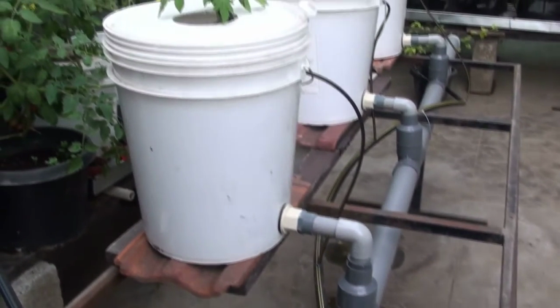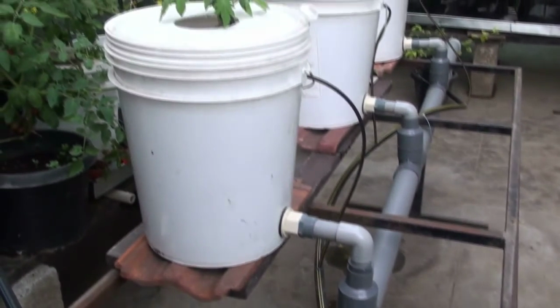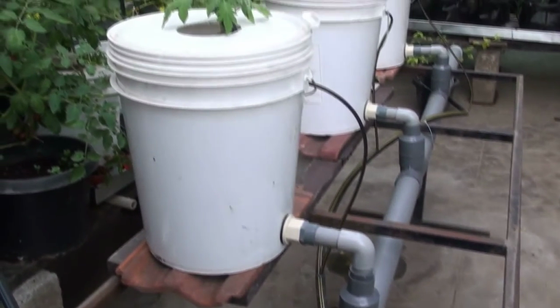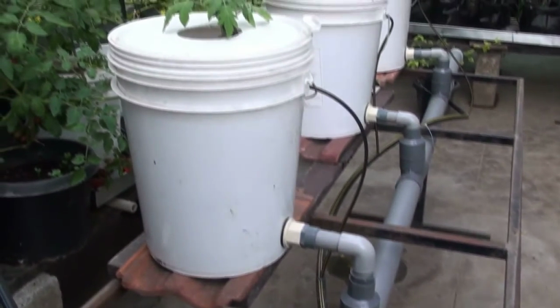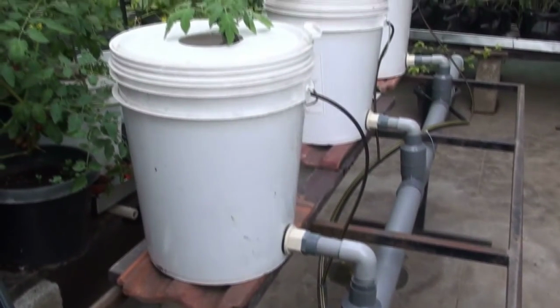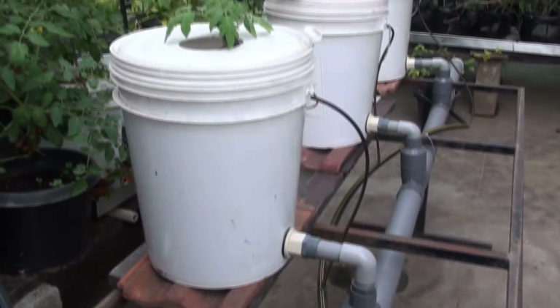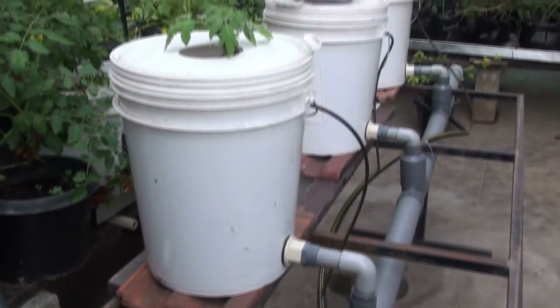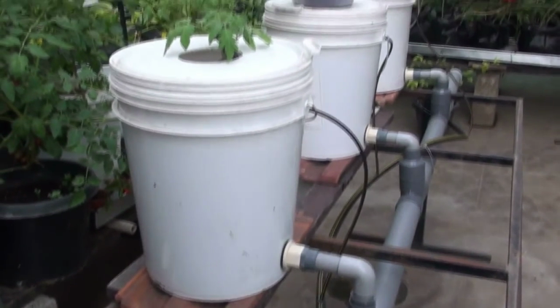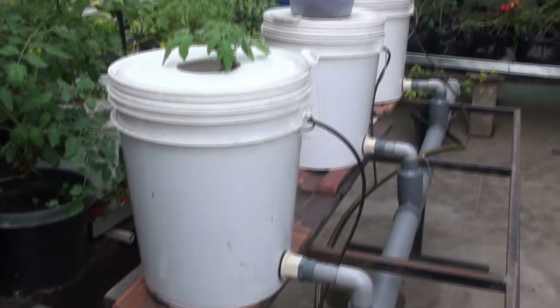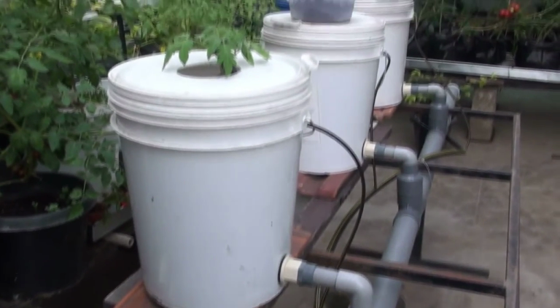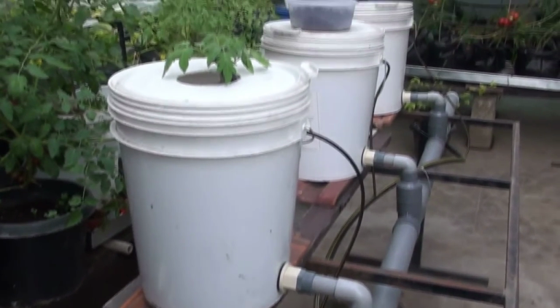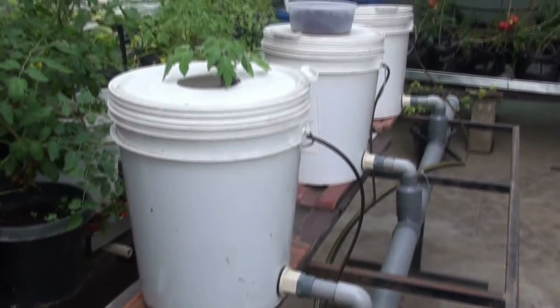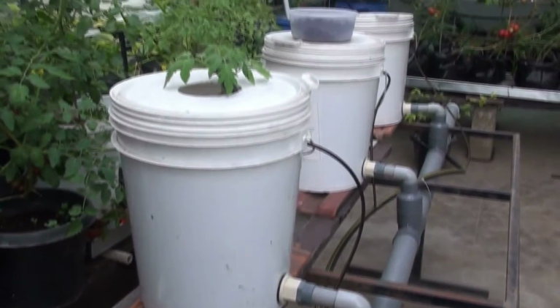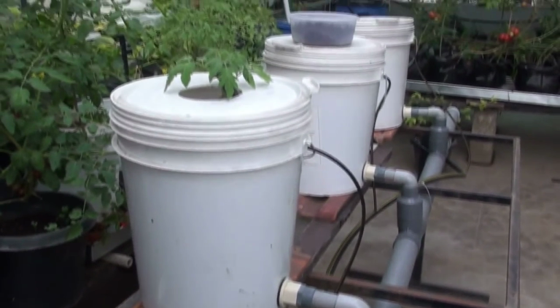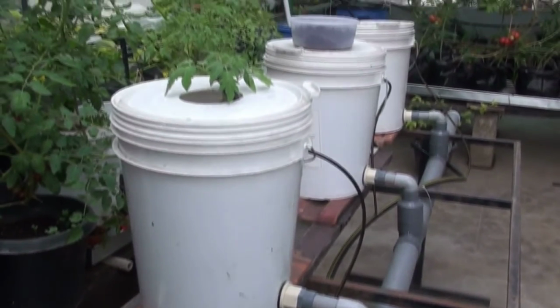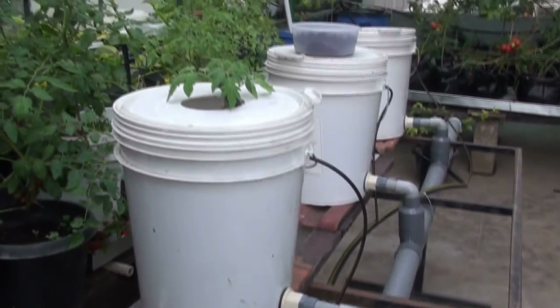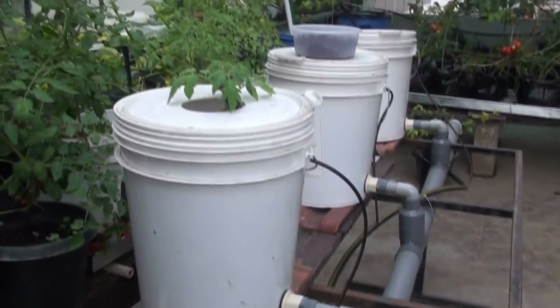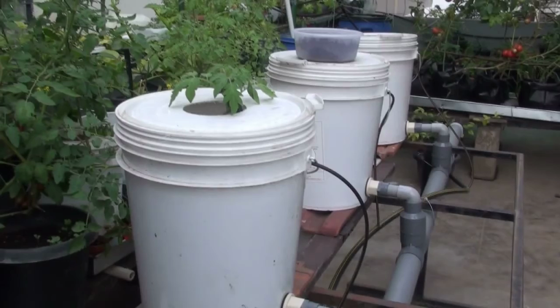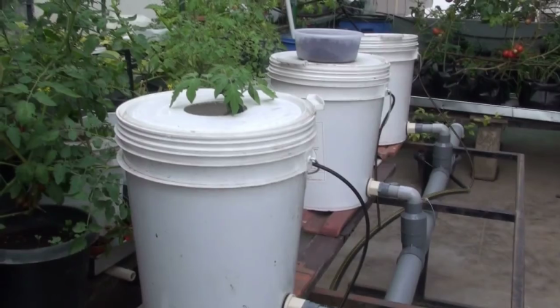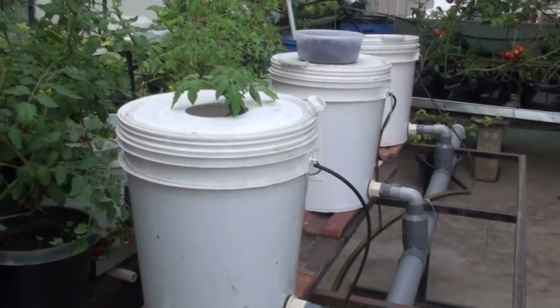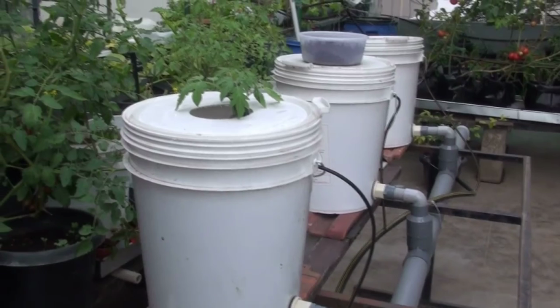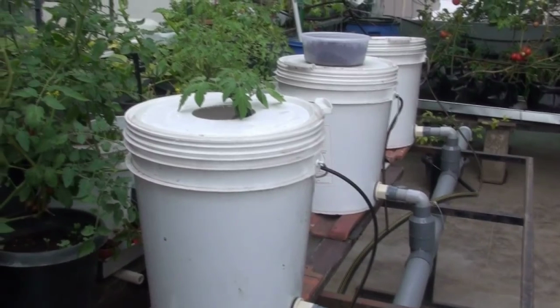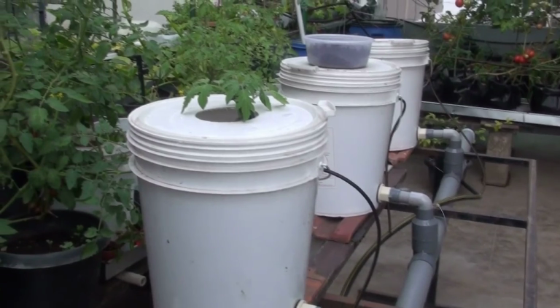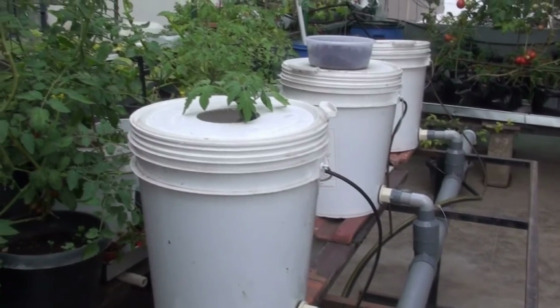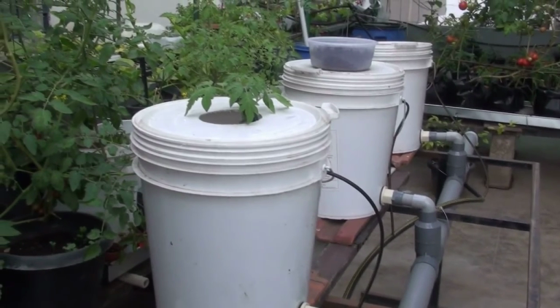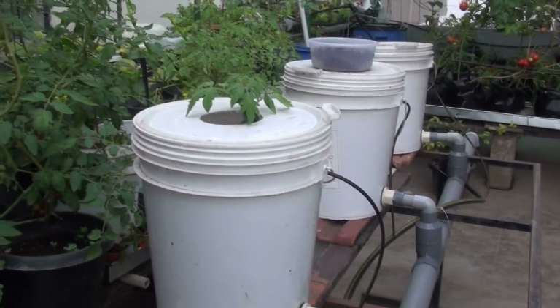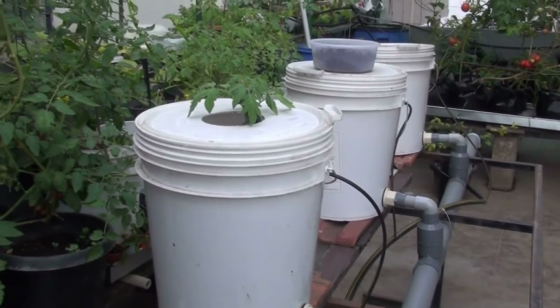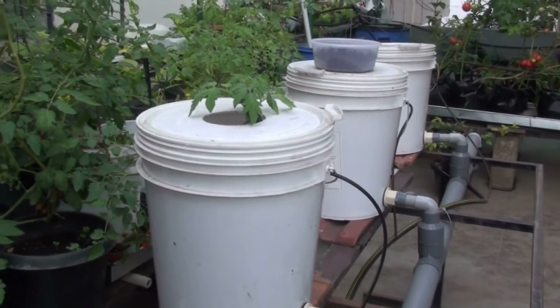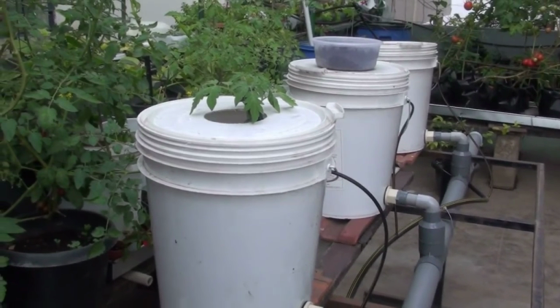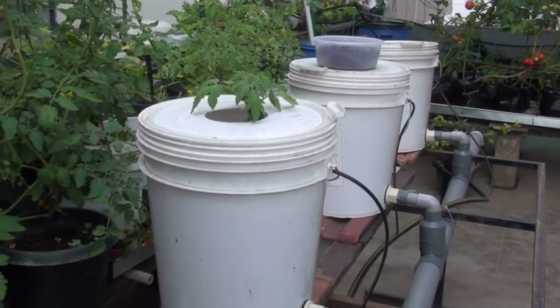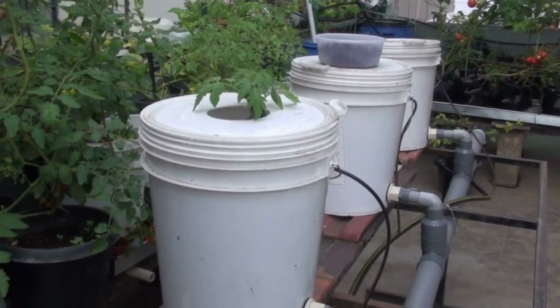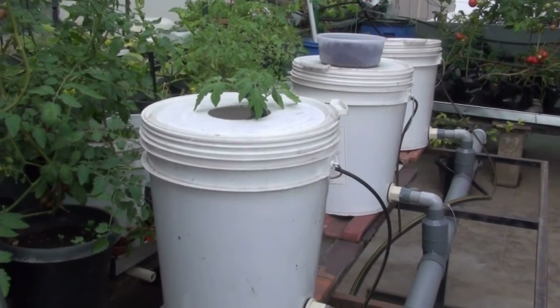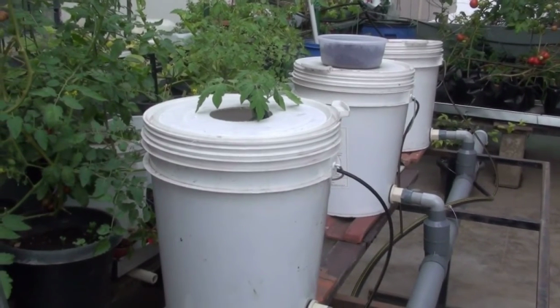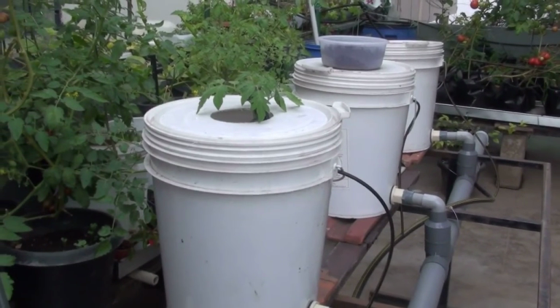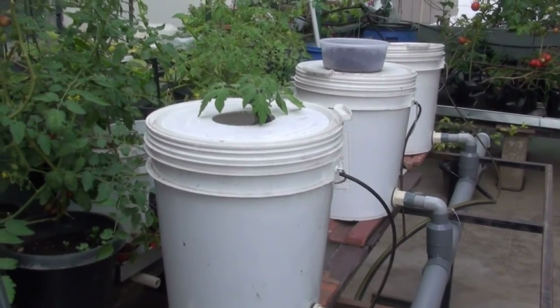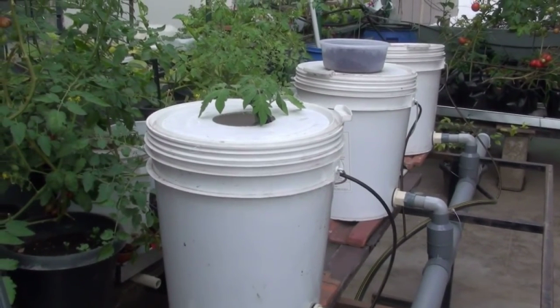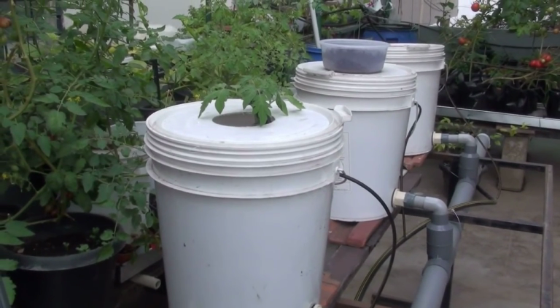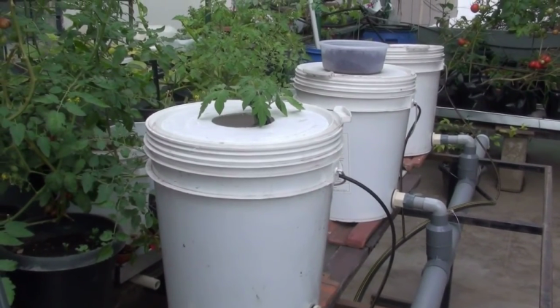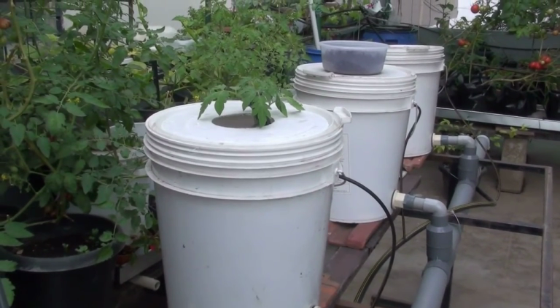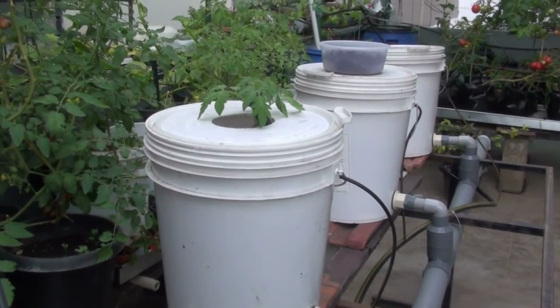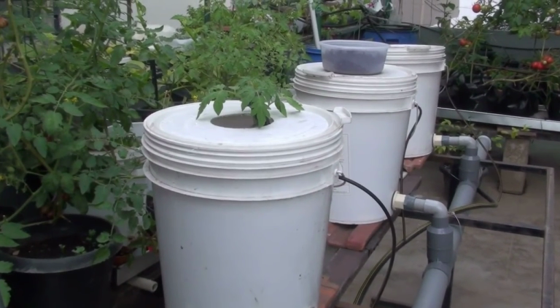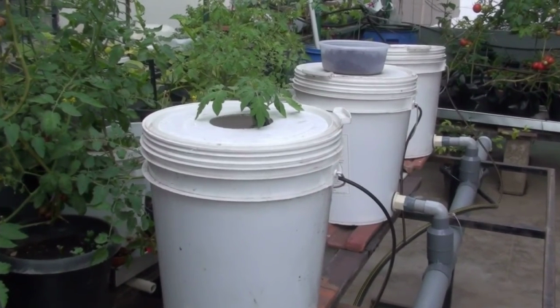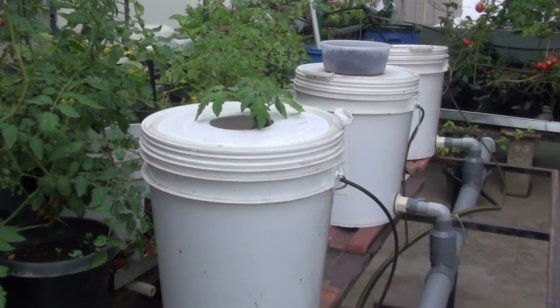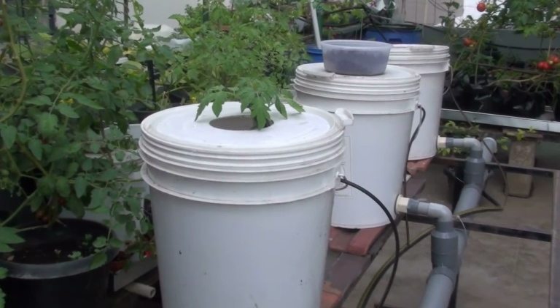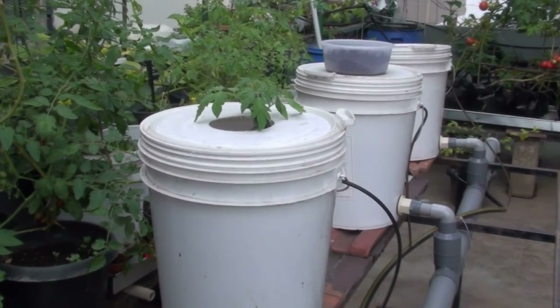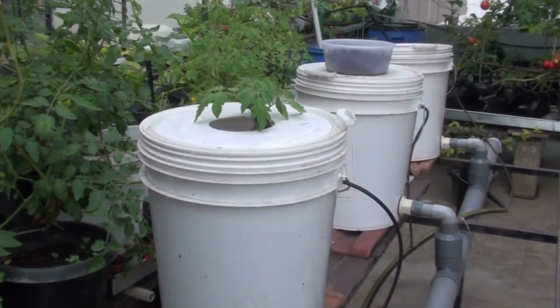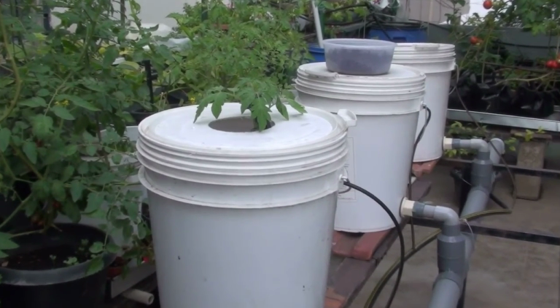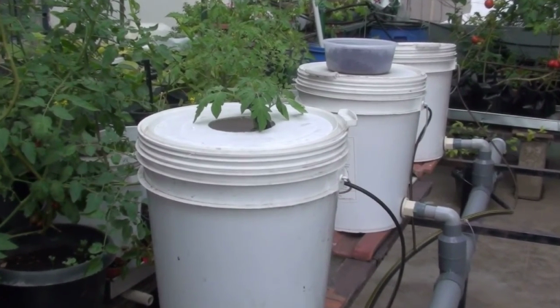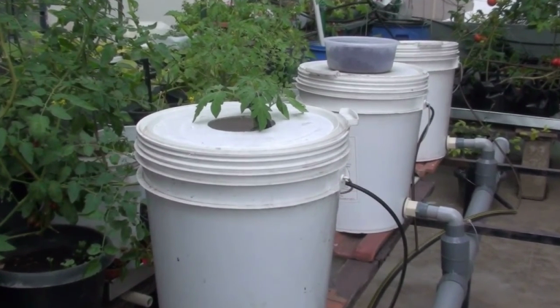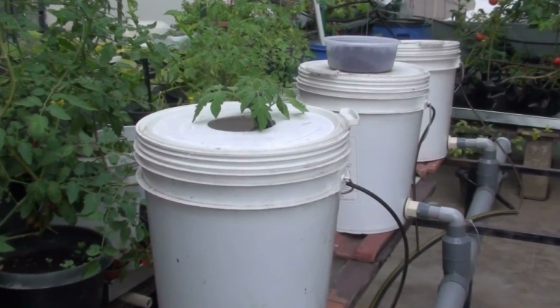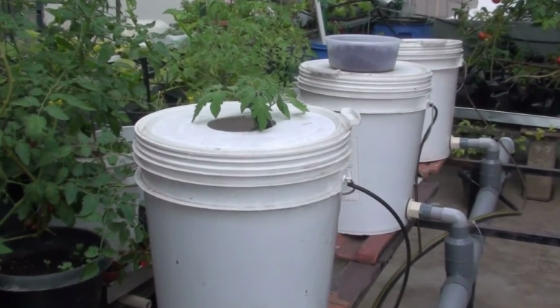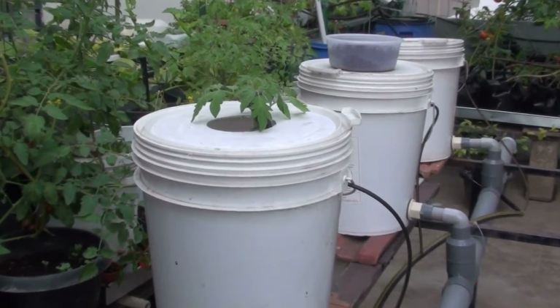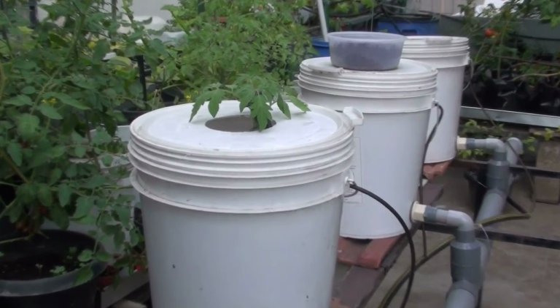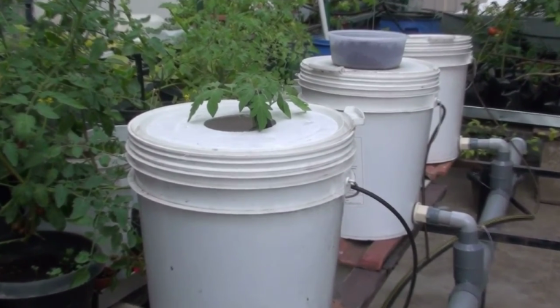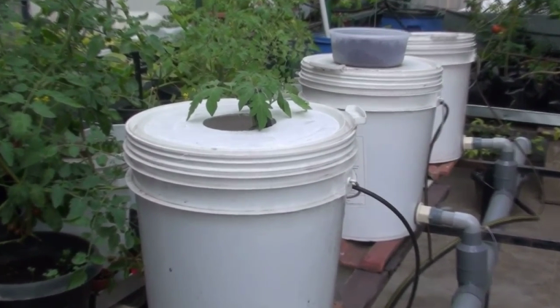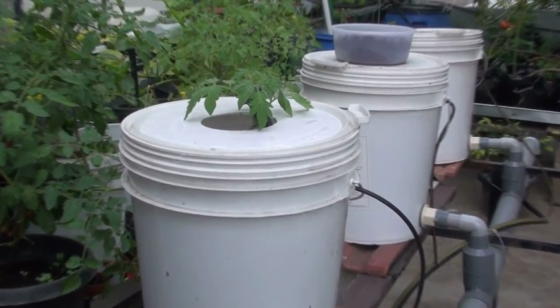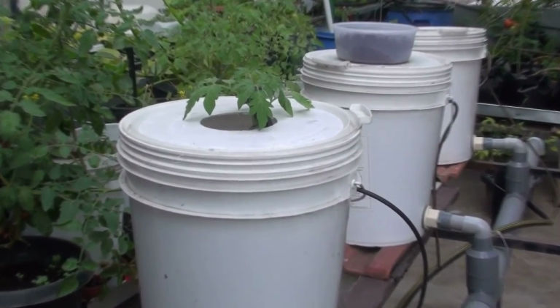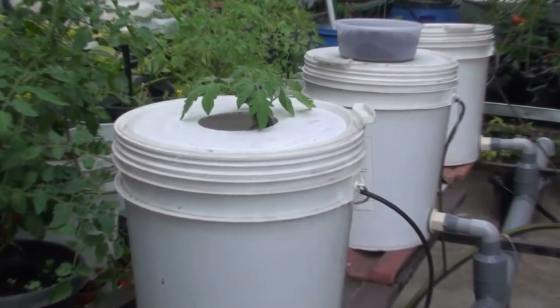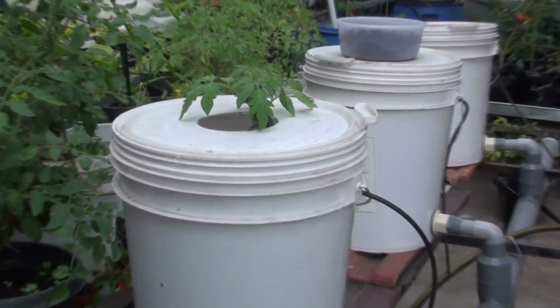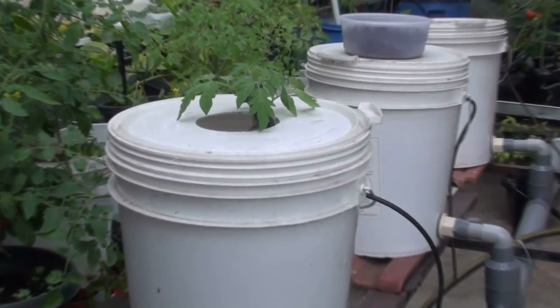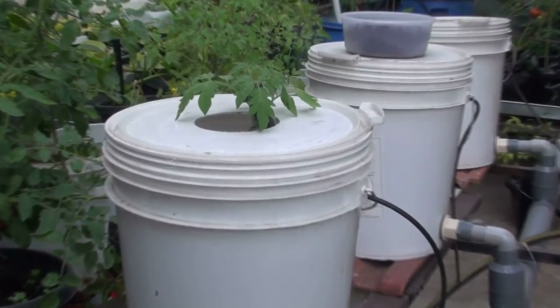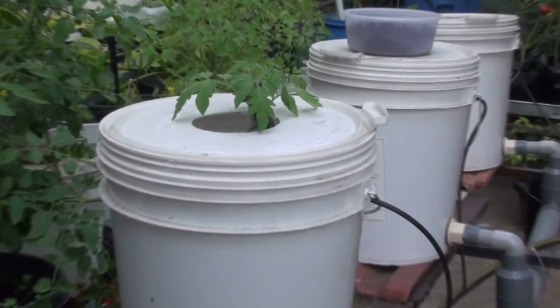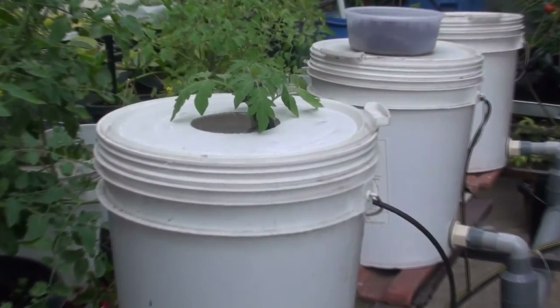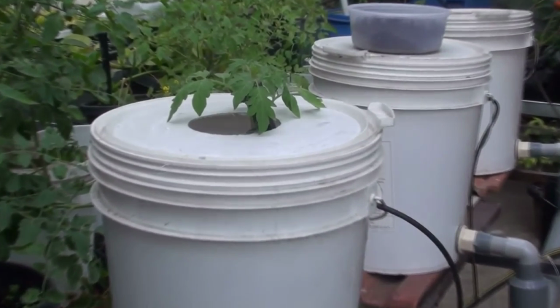I will be introducing a couple more tomato seedlings within the other two buckets, and let's see how it goes. Thank you for watching this video.